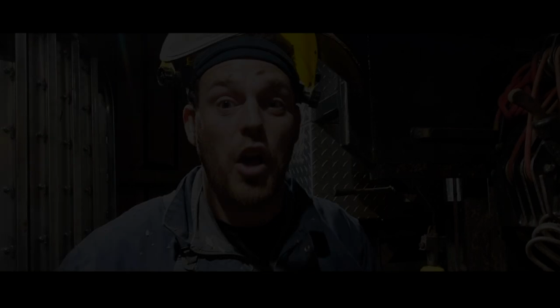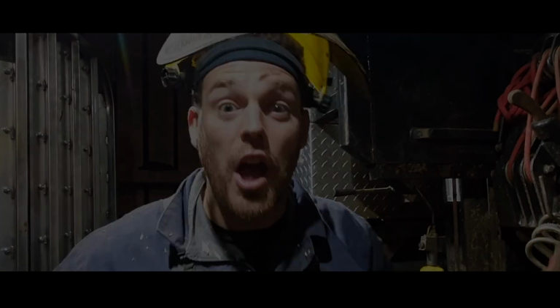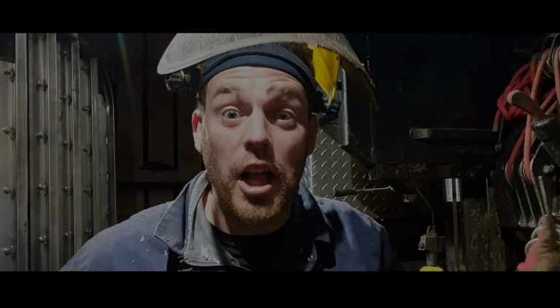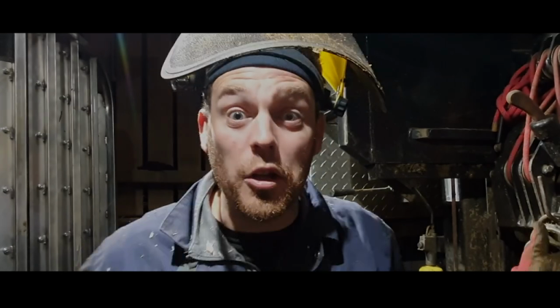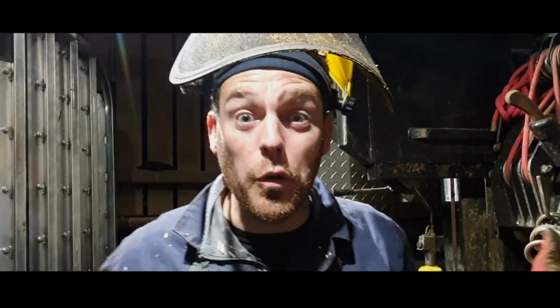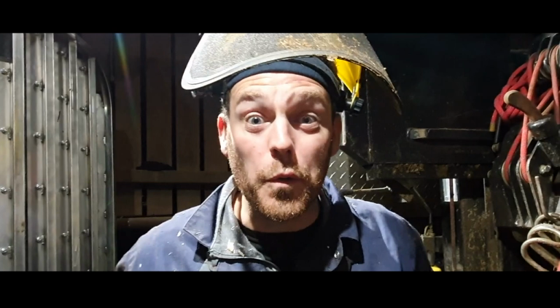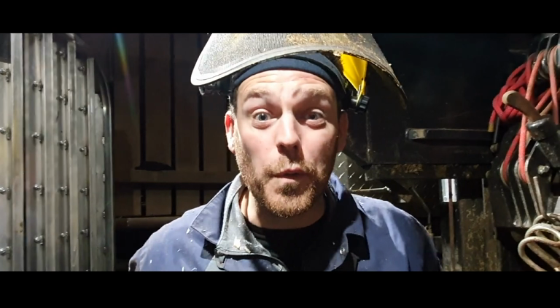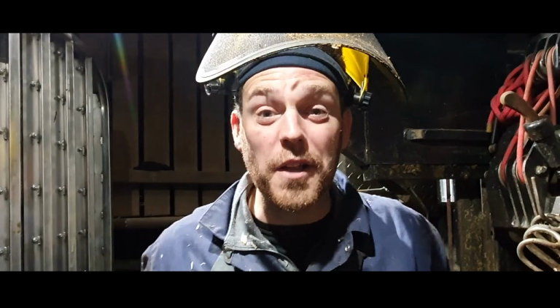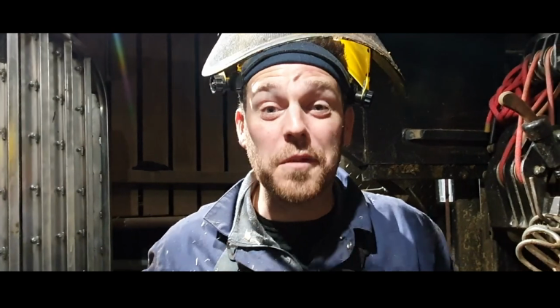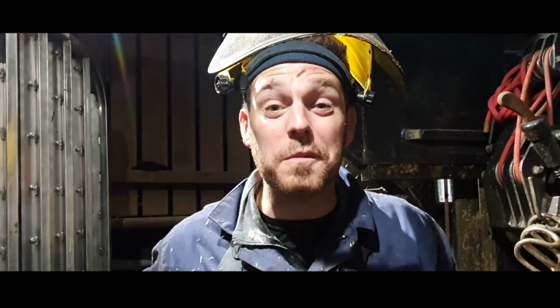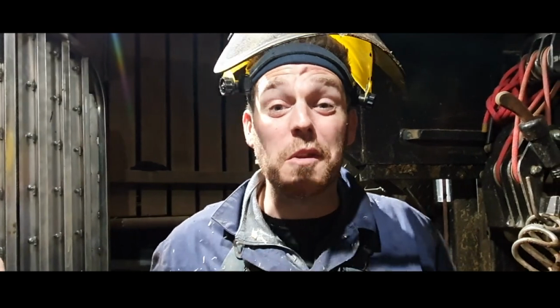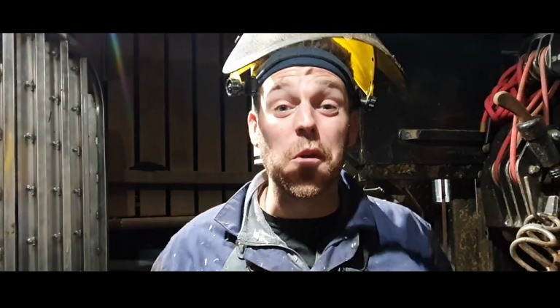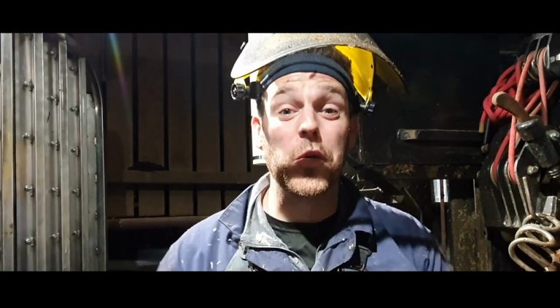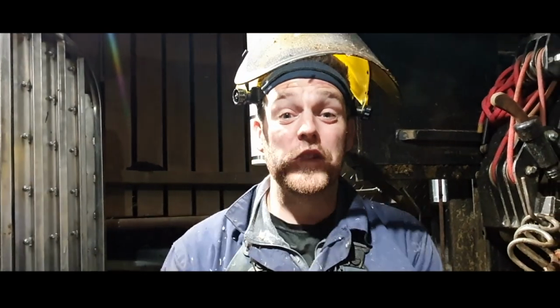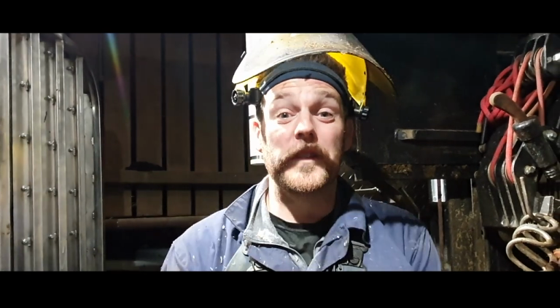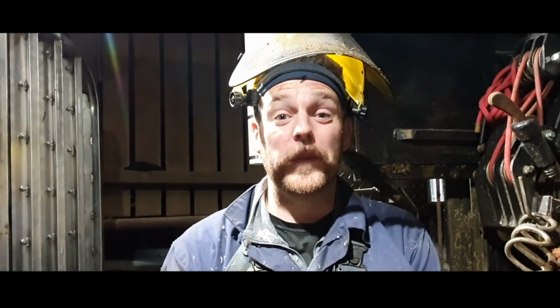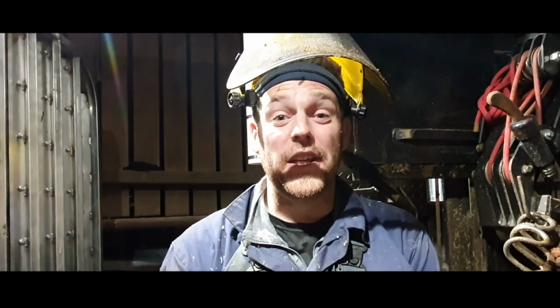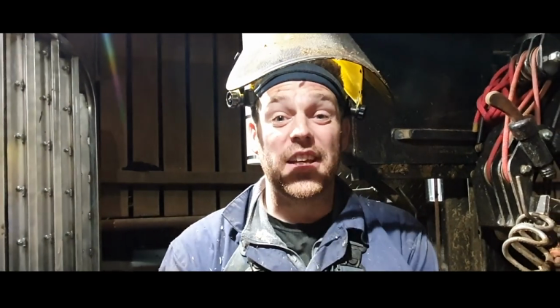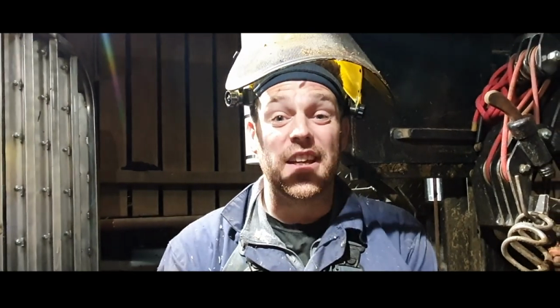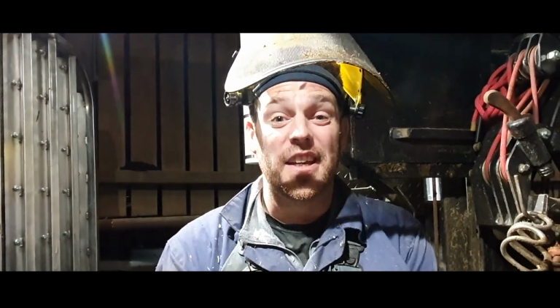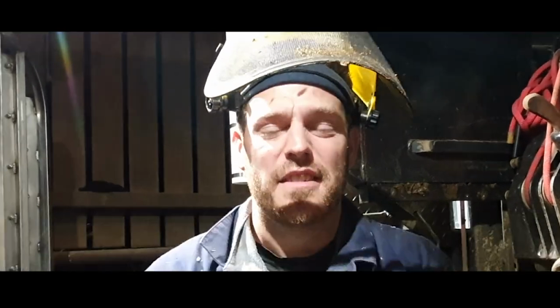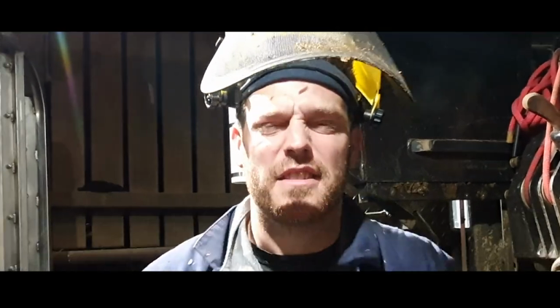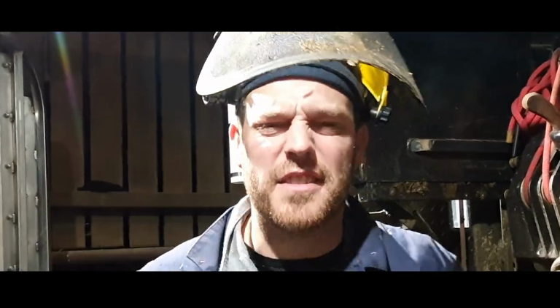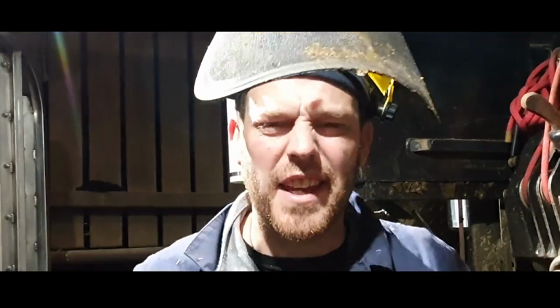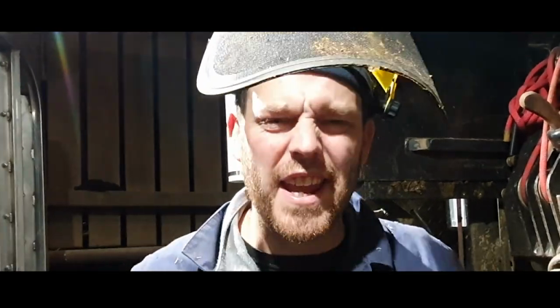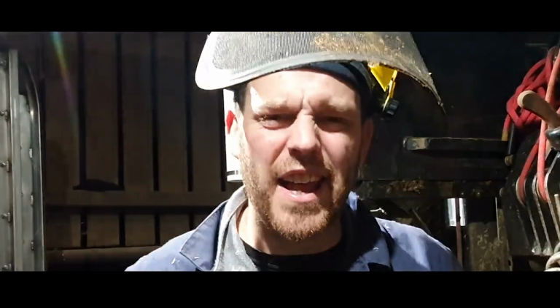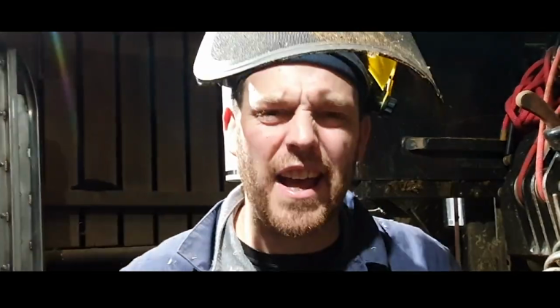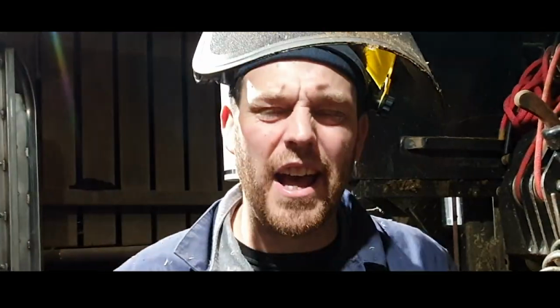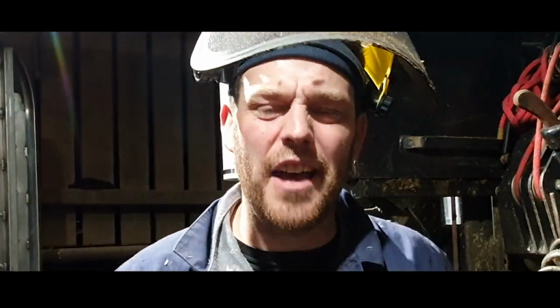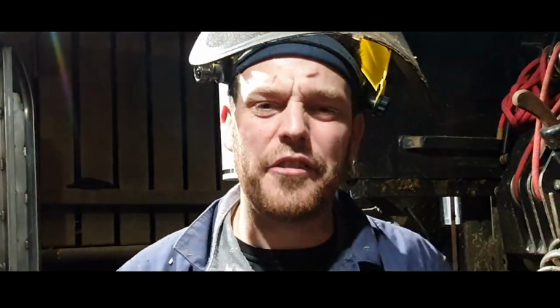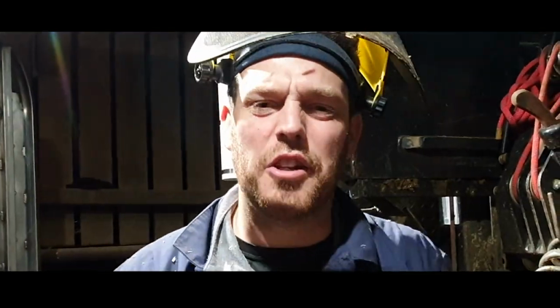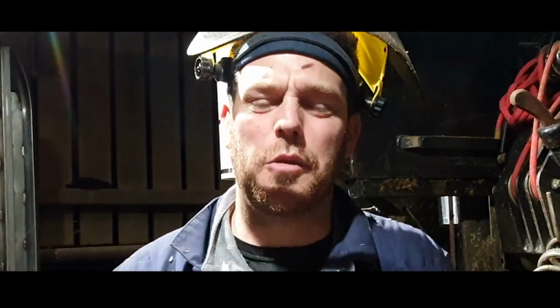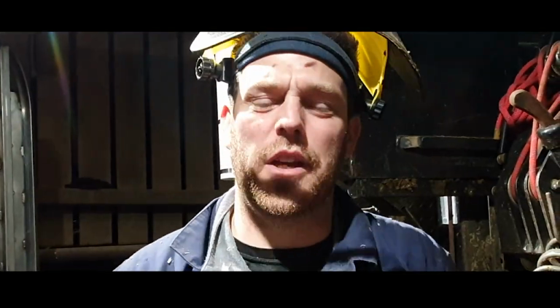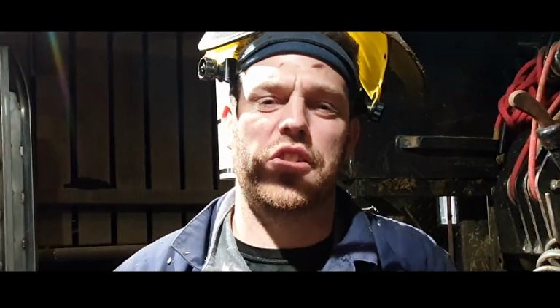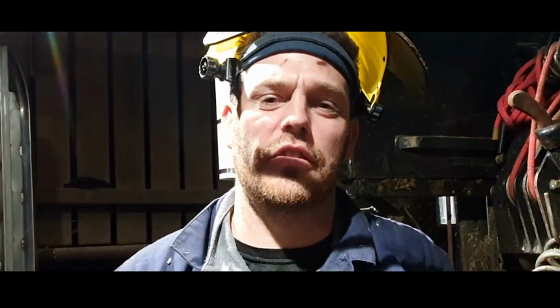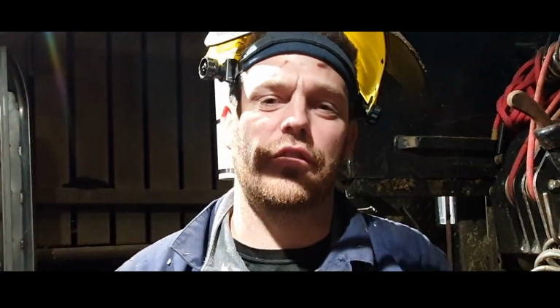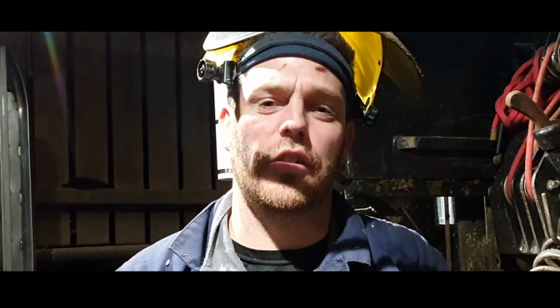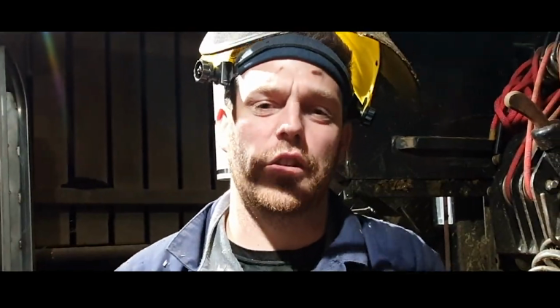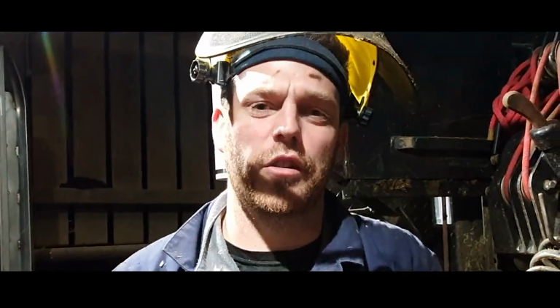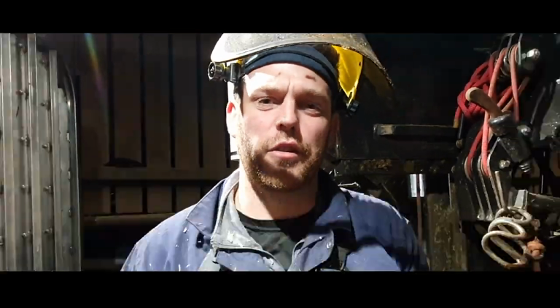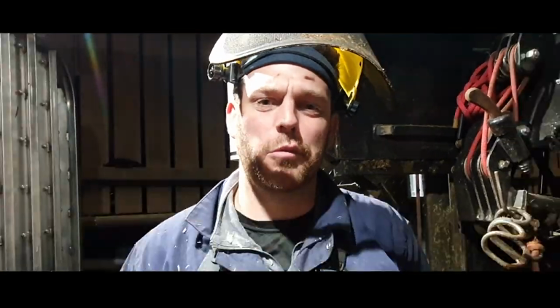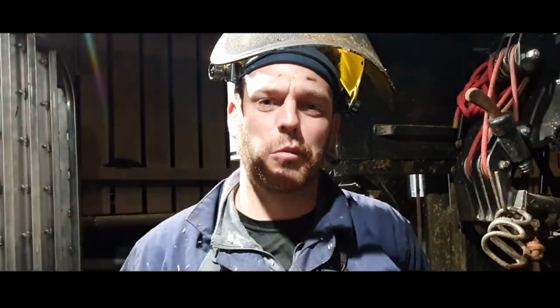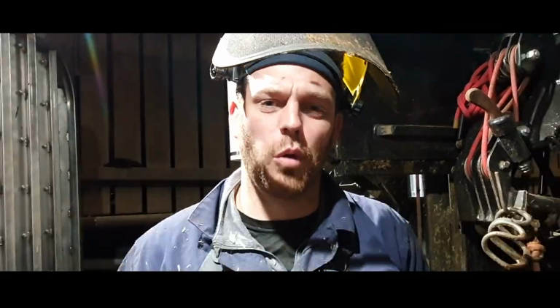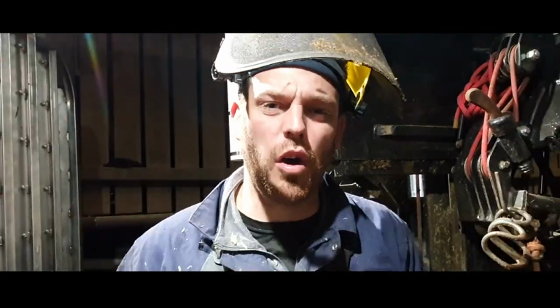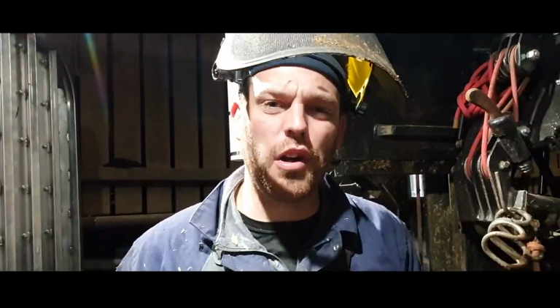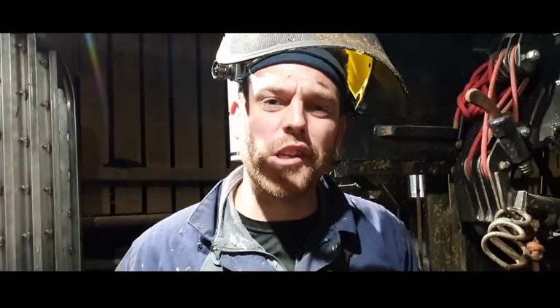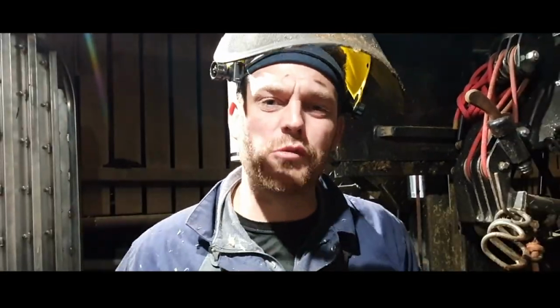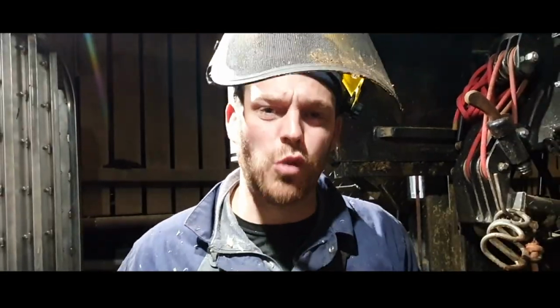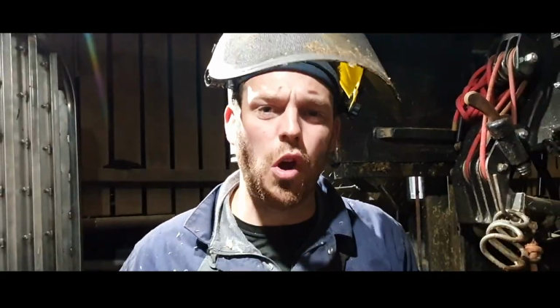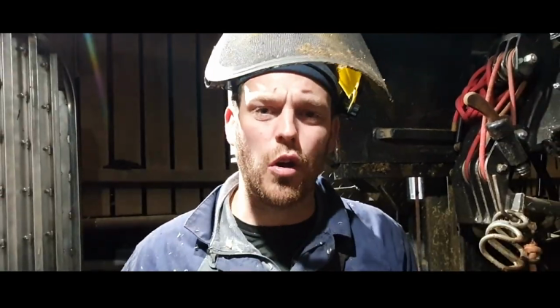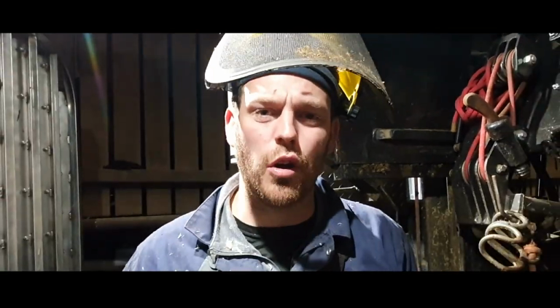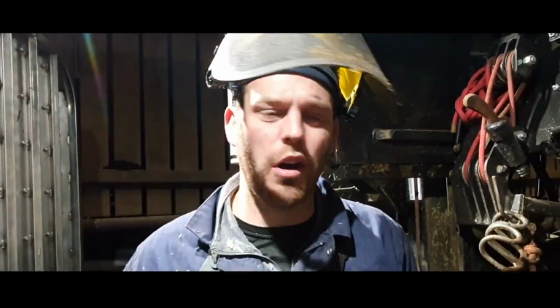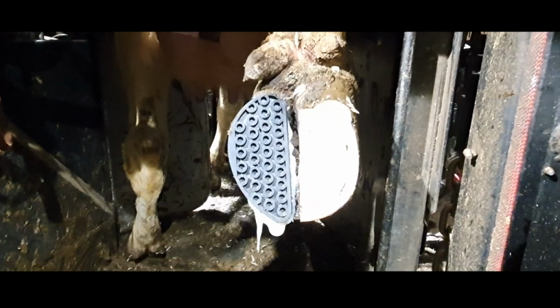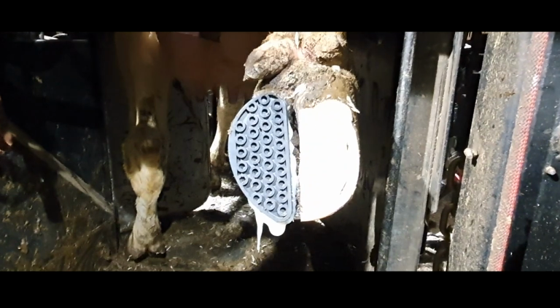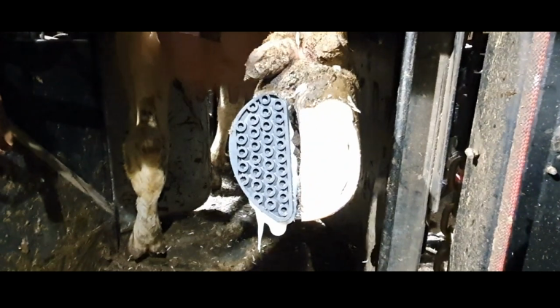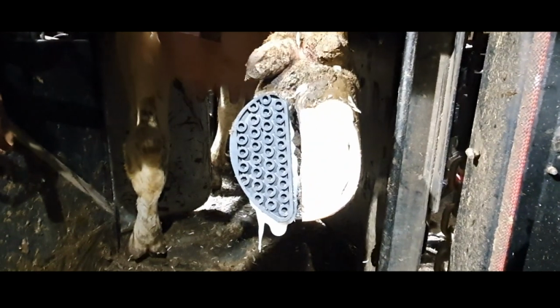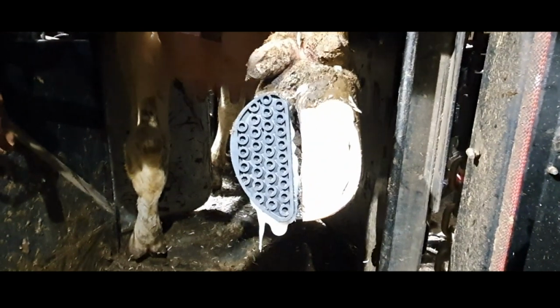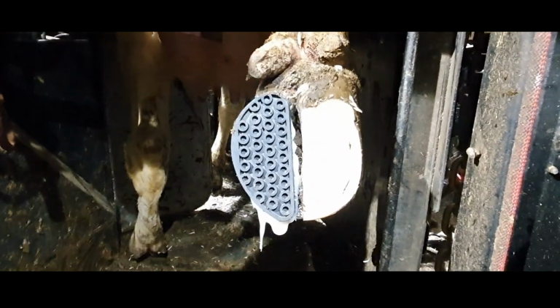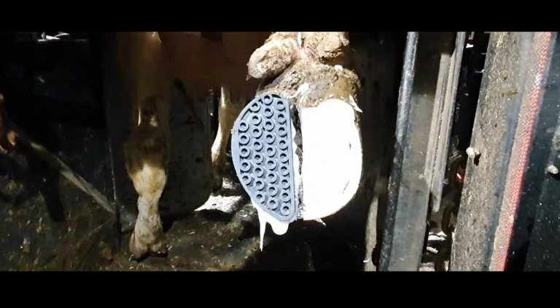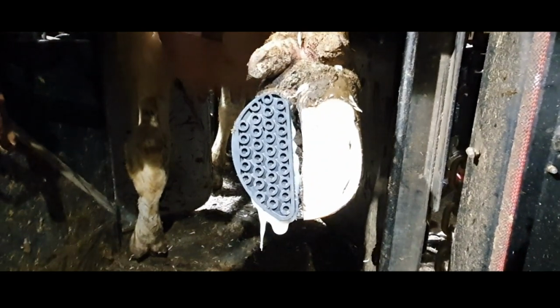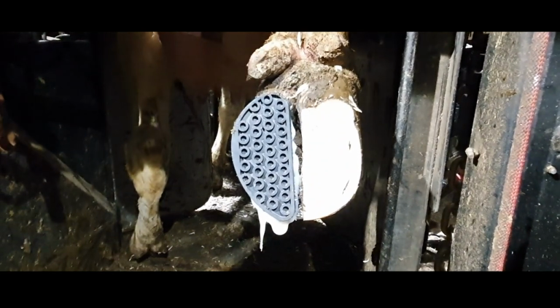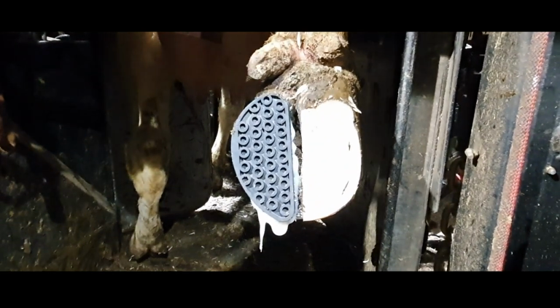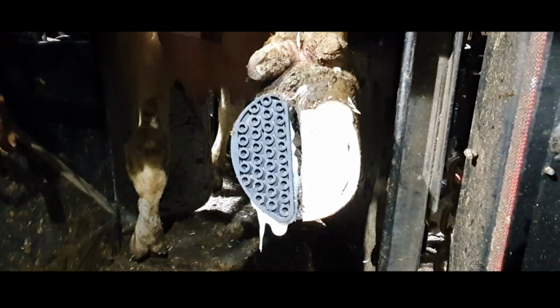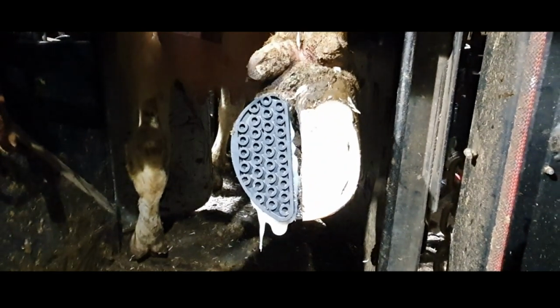Hello and welcome to the HoofGP. Today I've got a question for you: what is wrong with this foot?